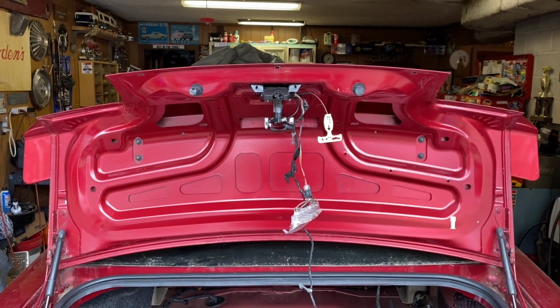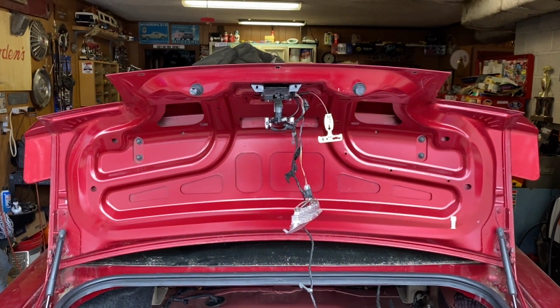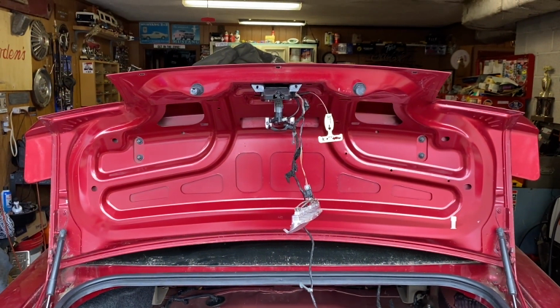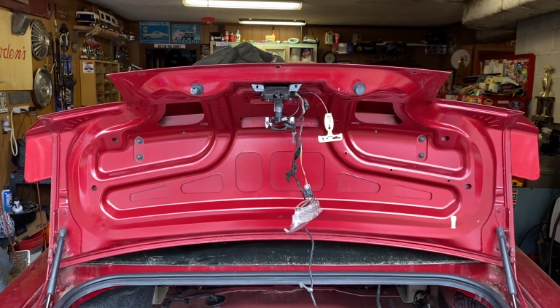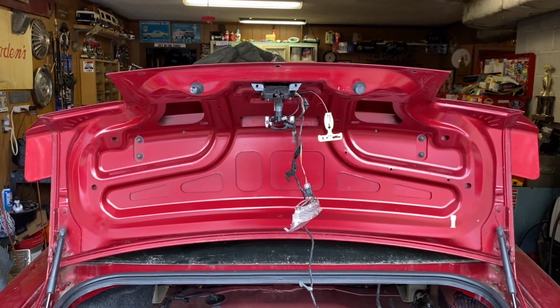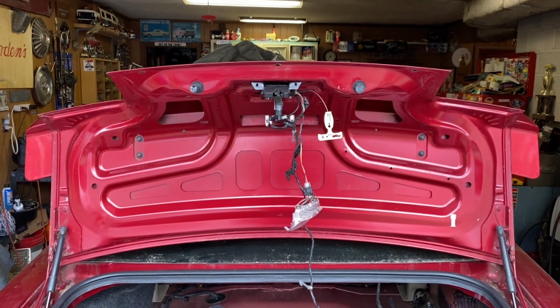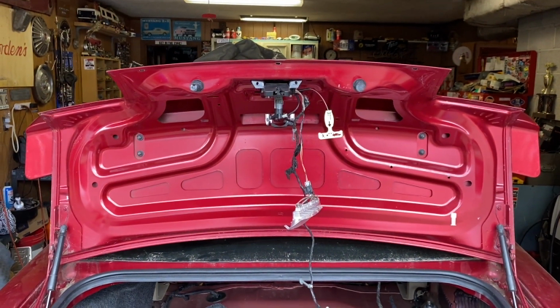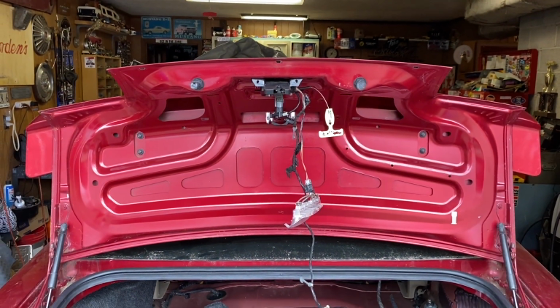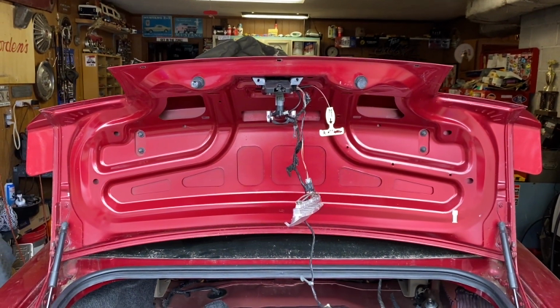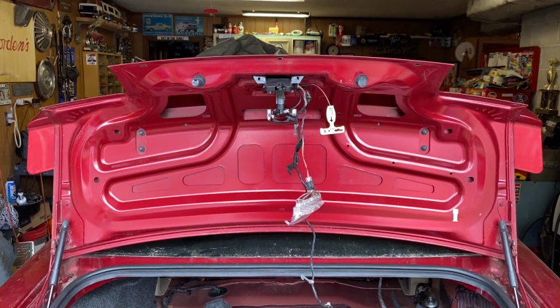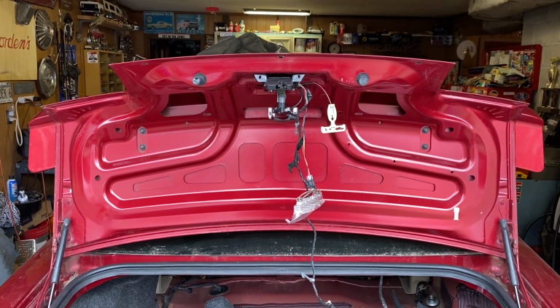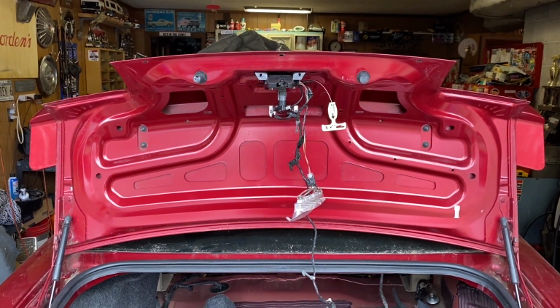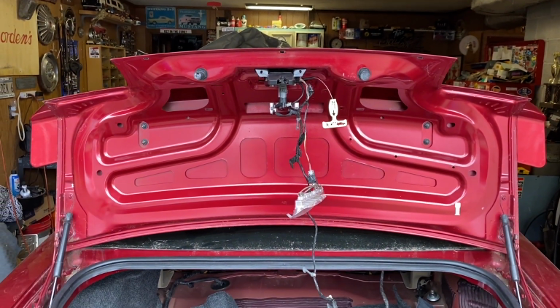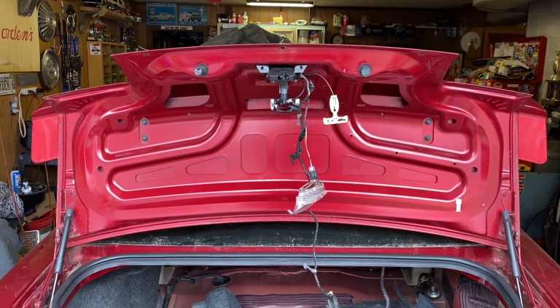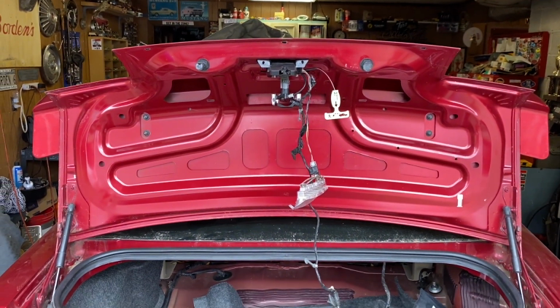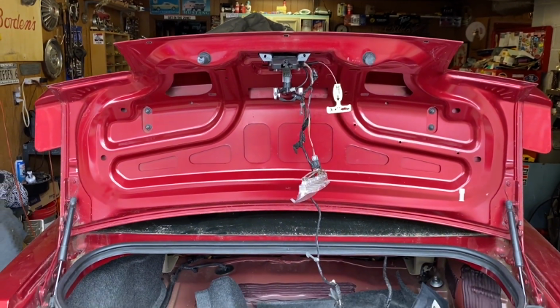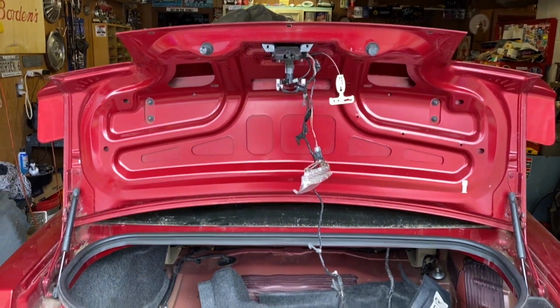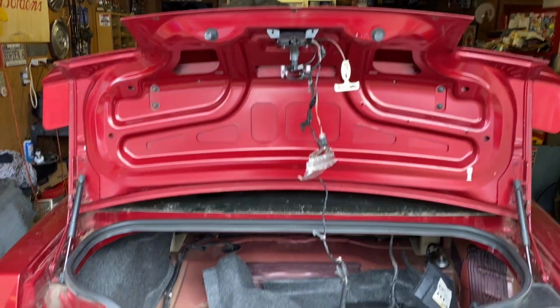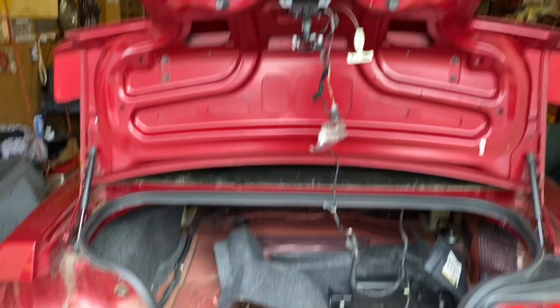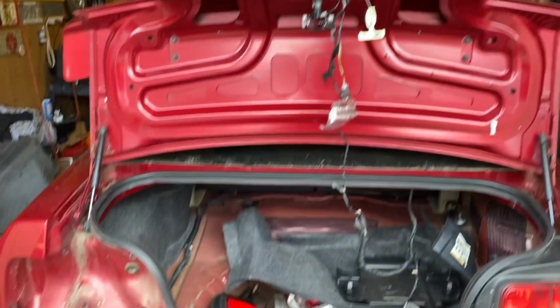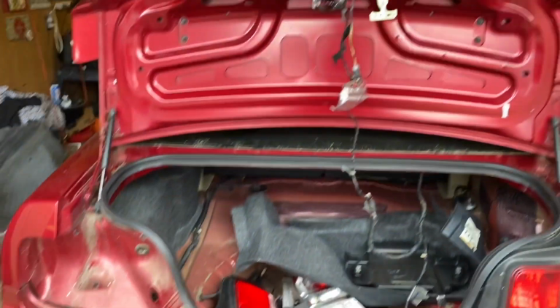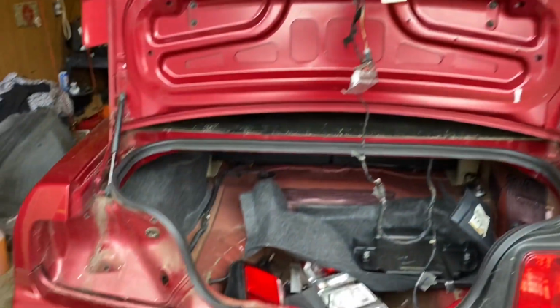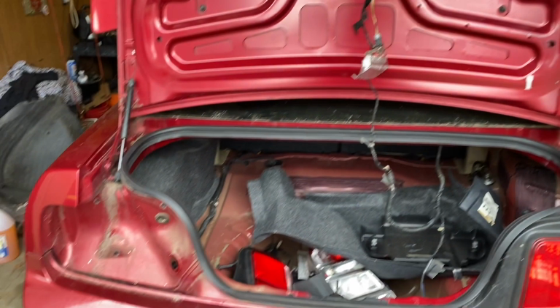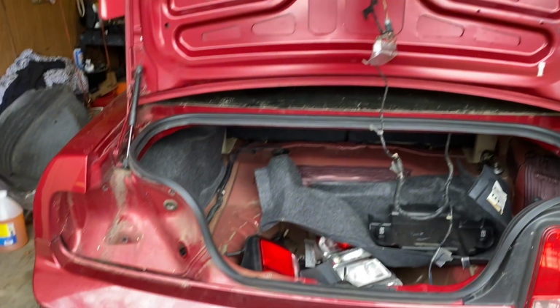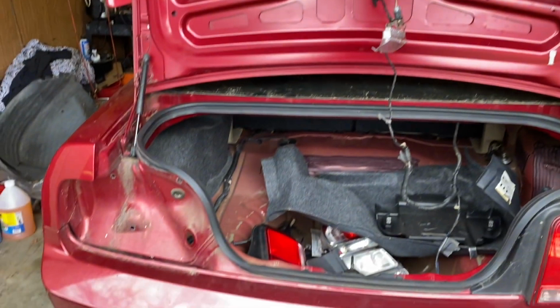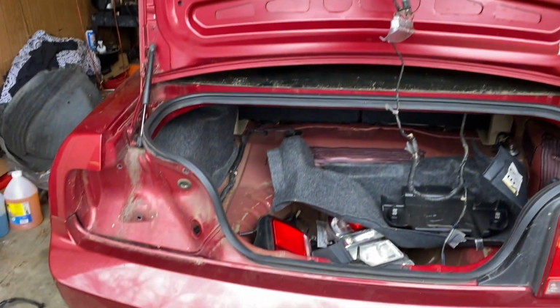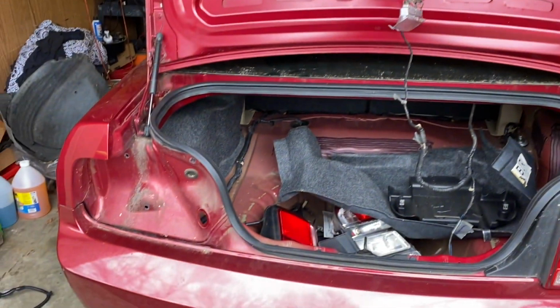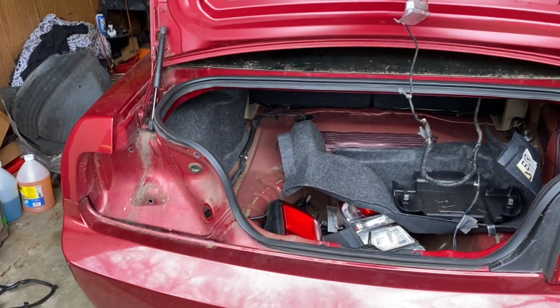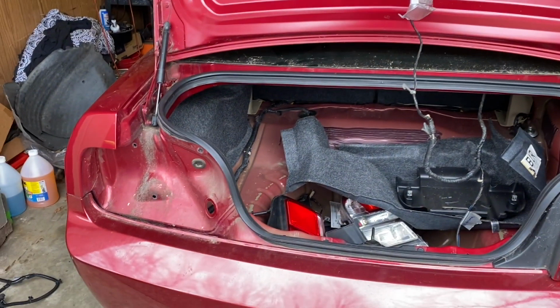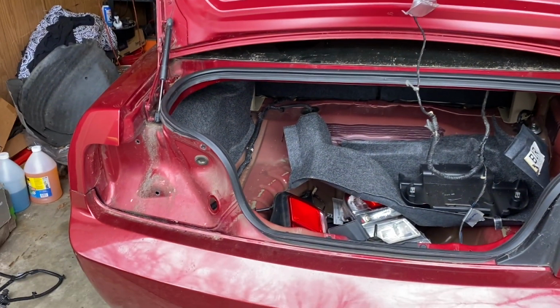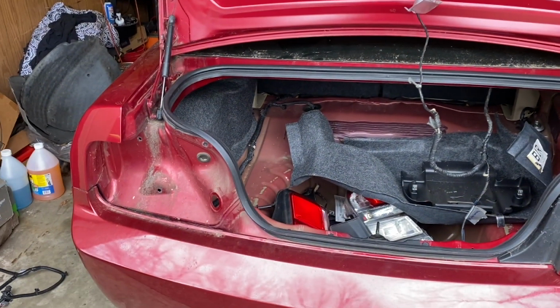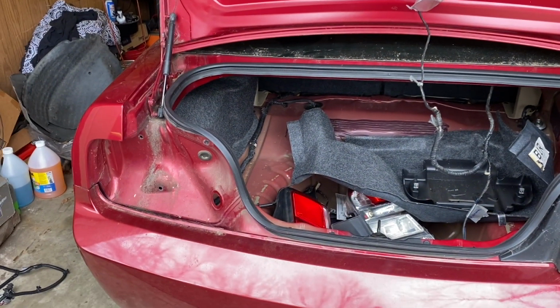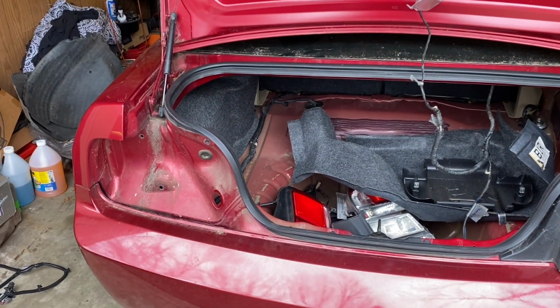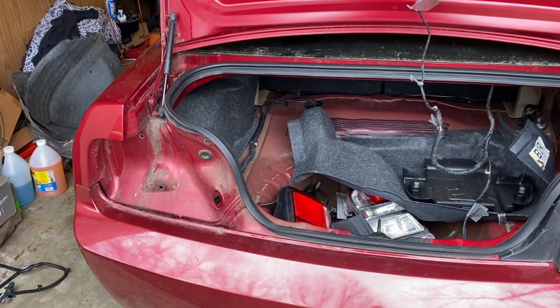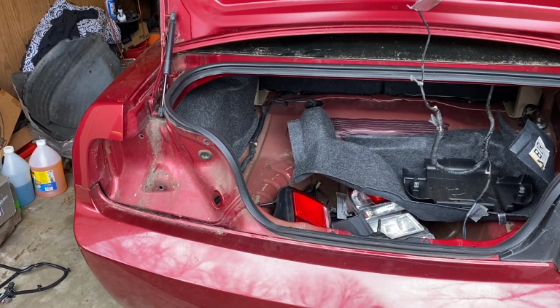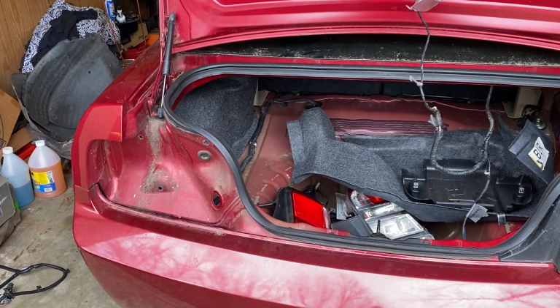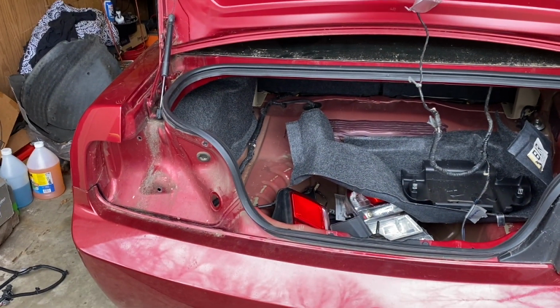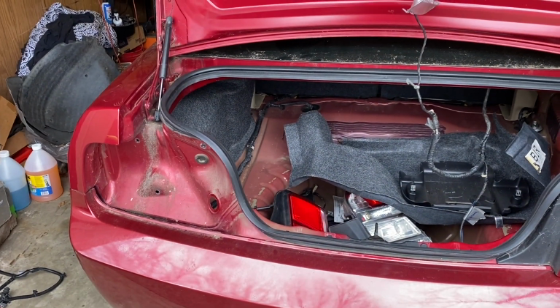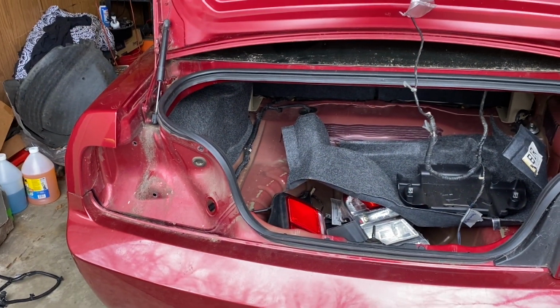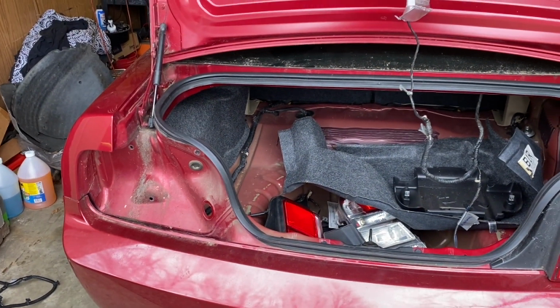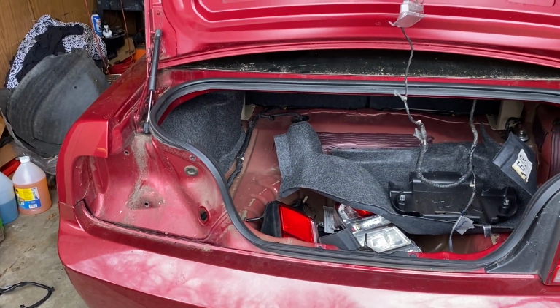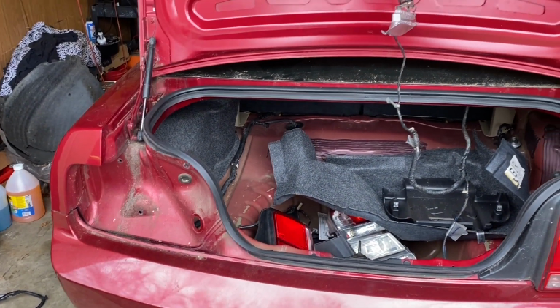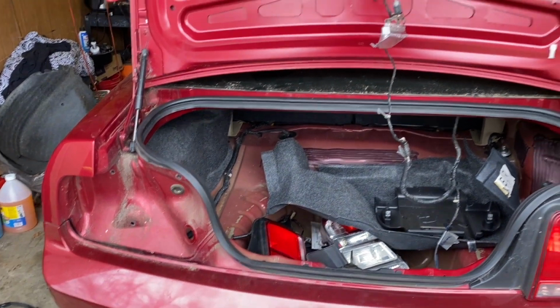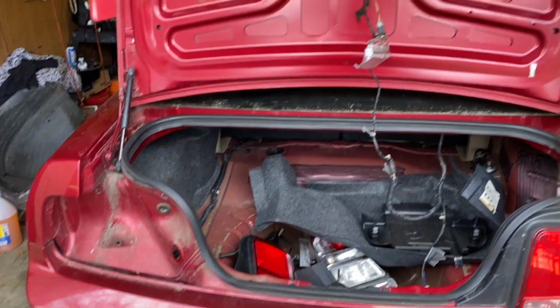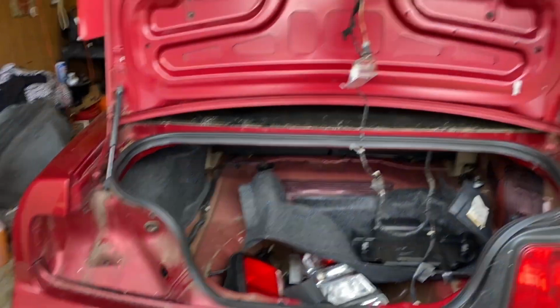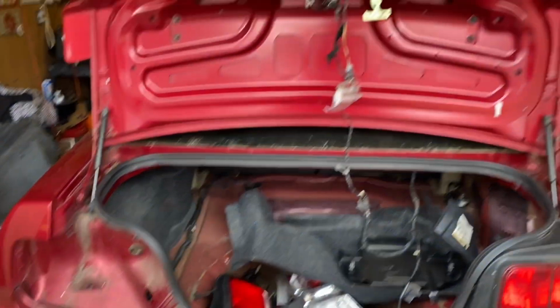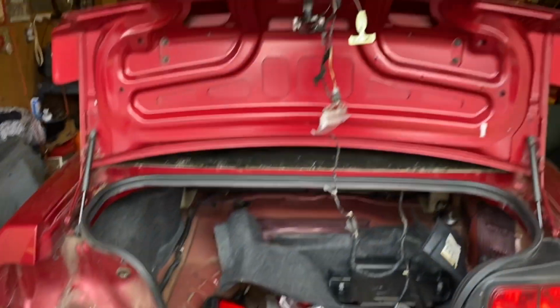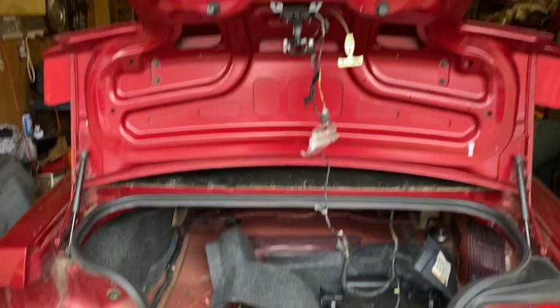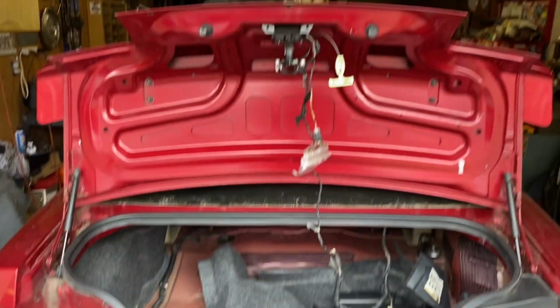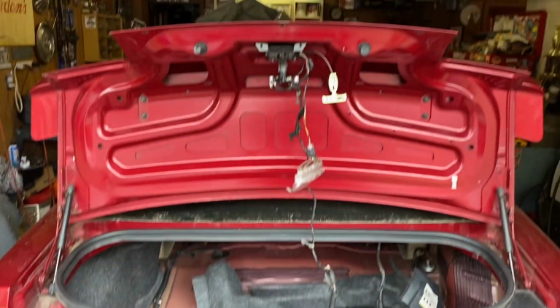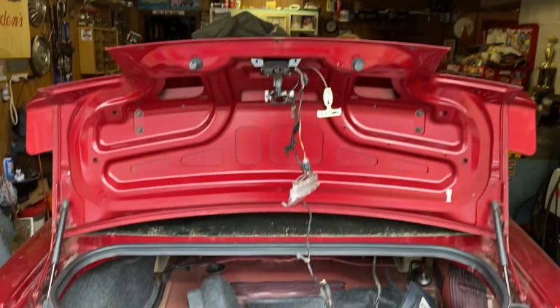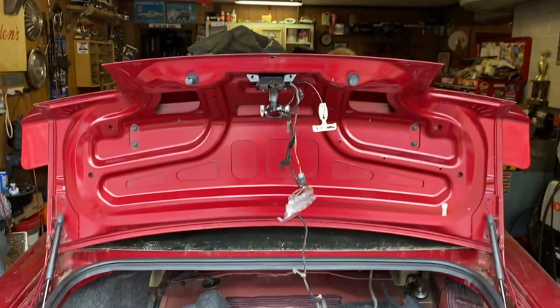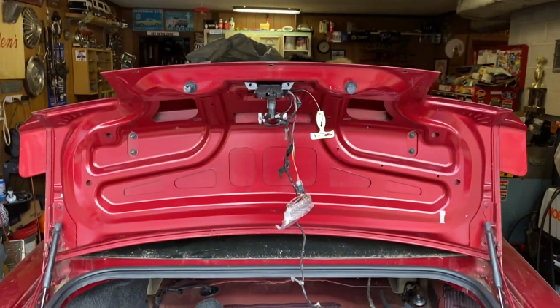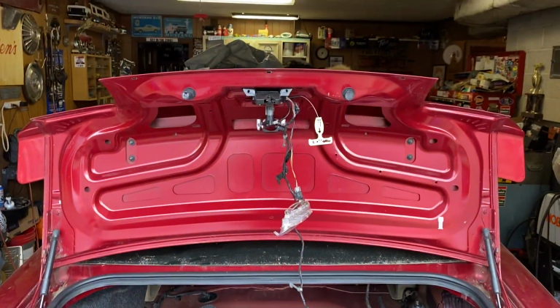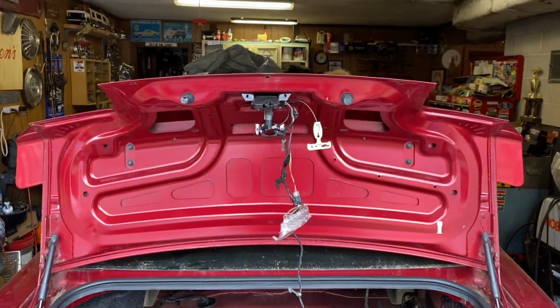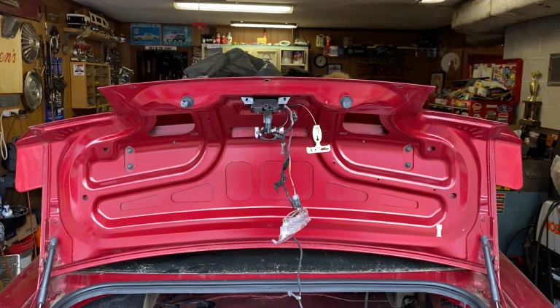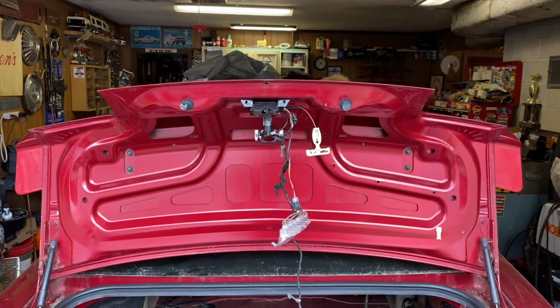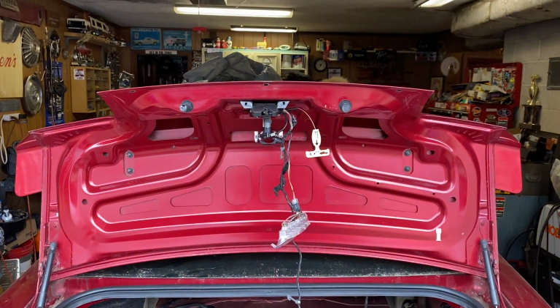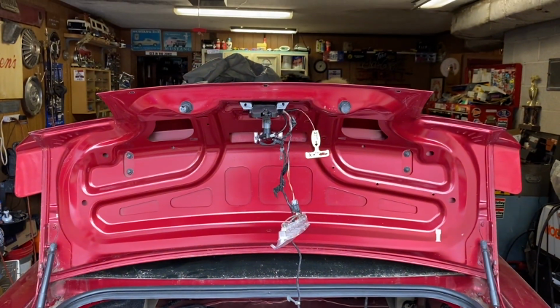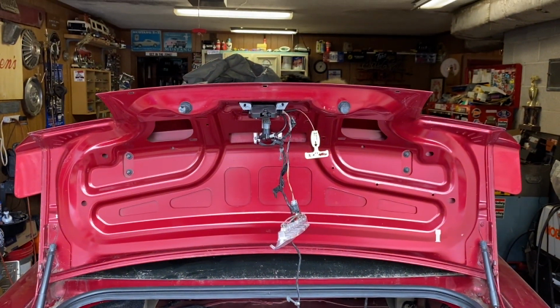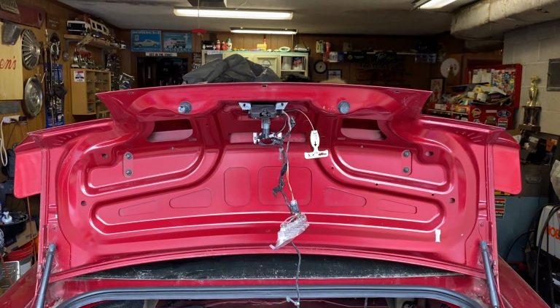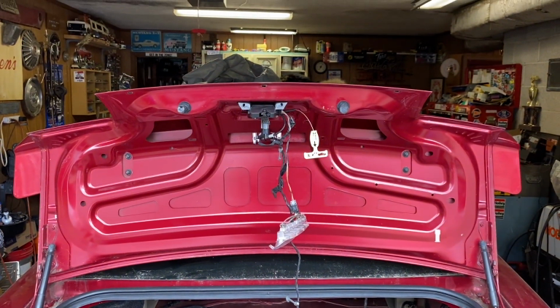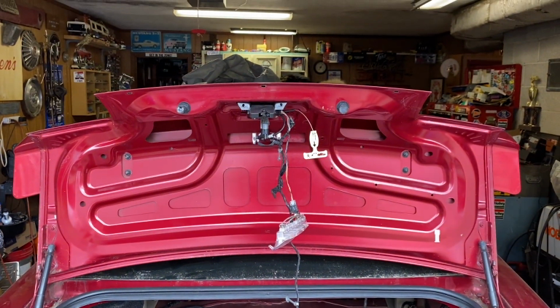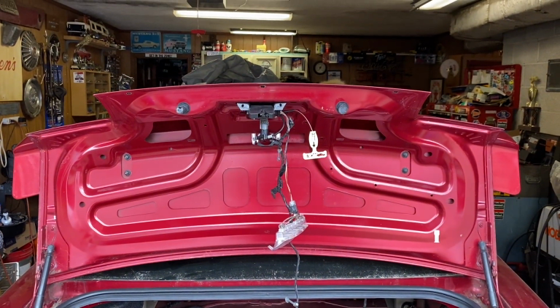Next challenge, at least on the back end, will be the taillights. But that will be another bunch of videos.